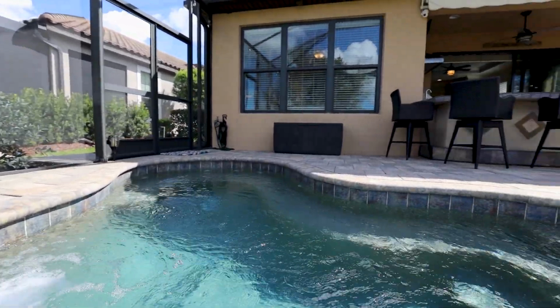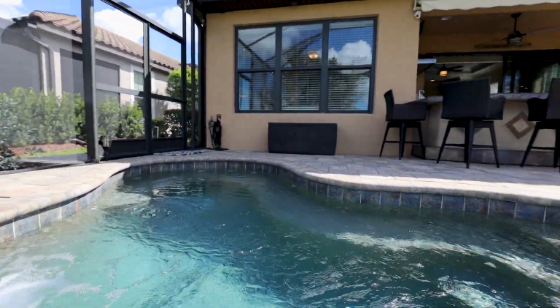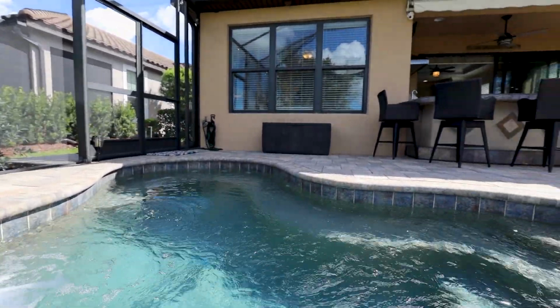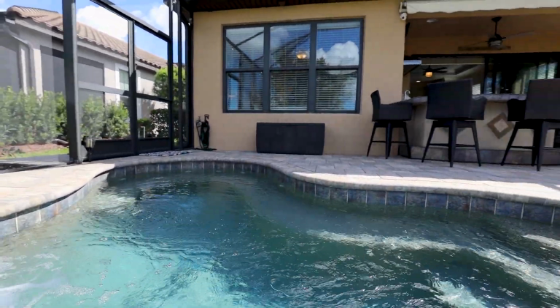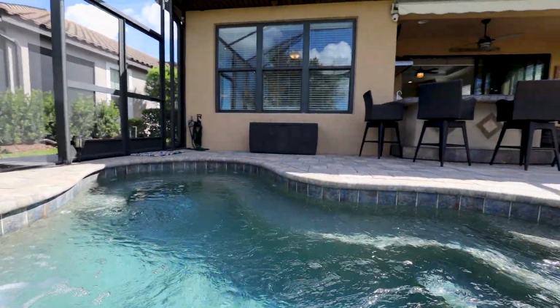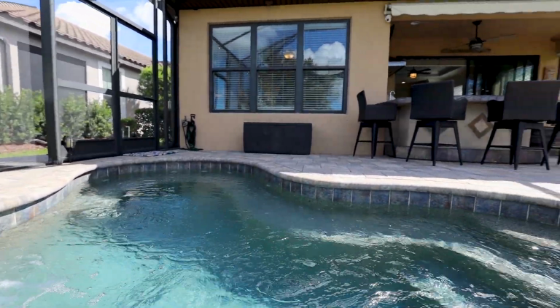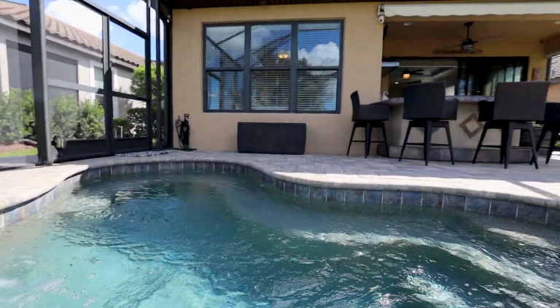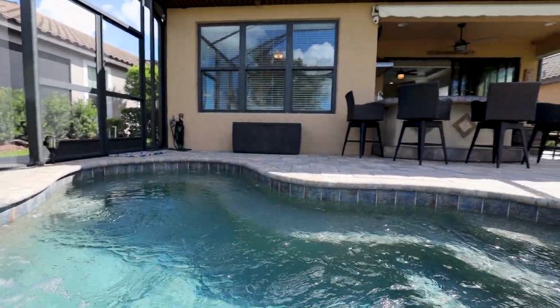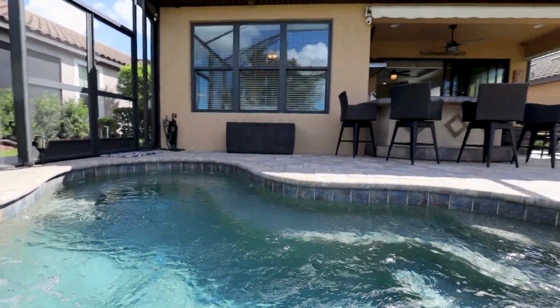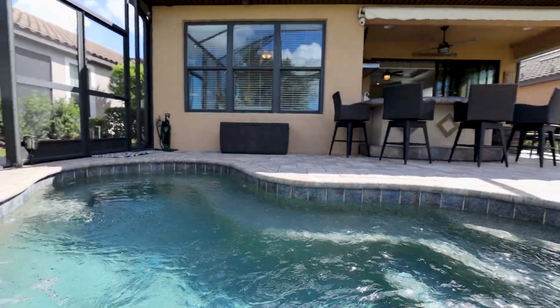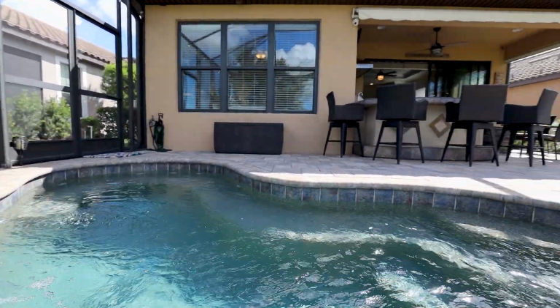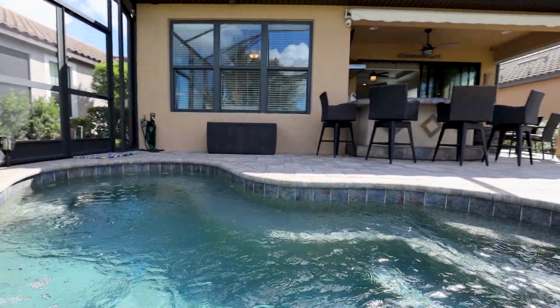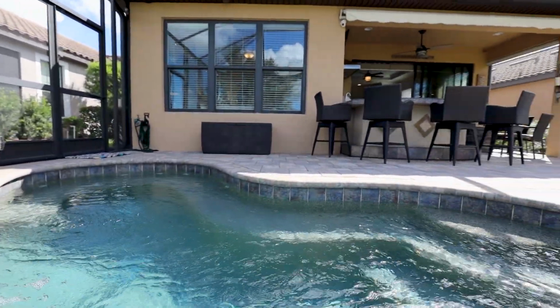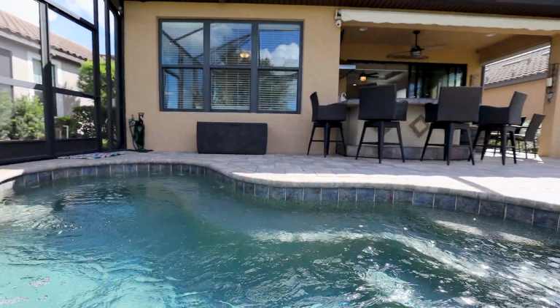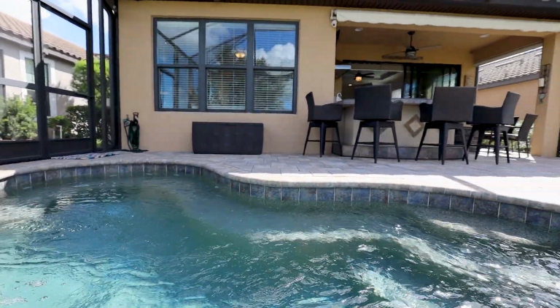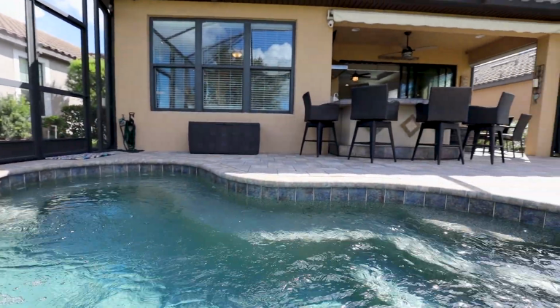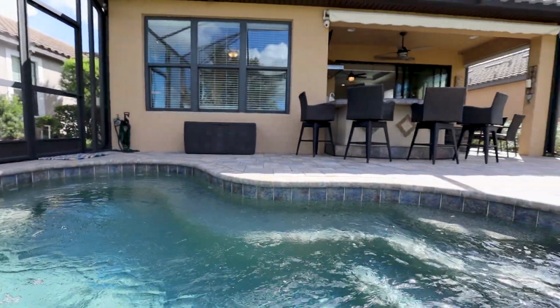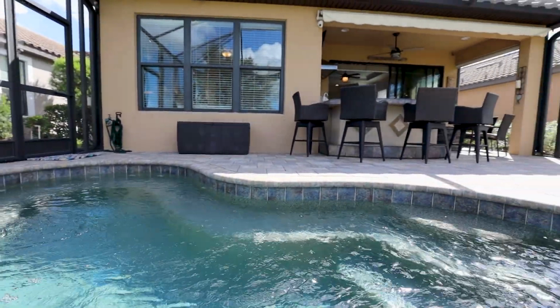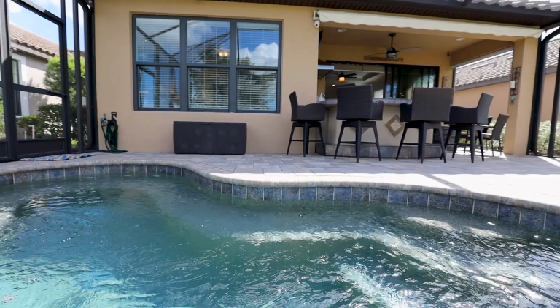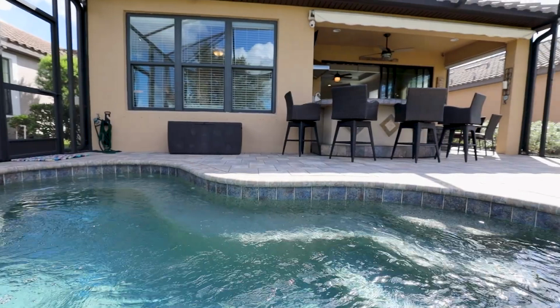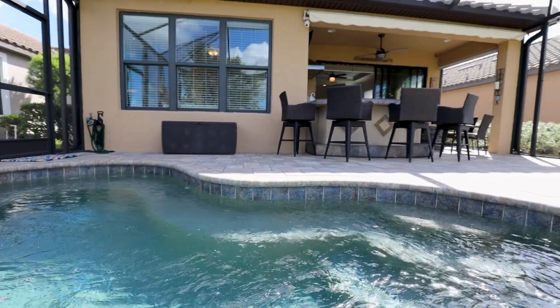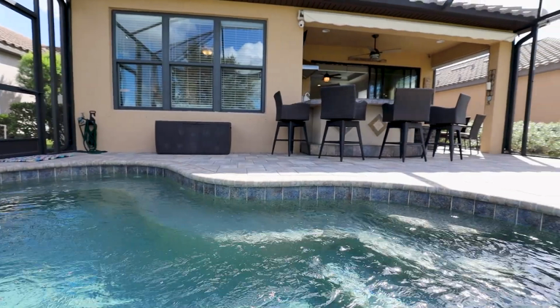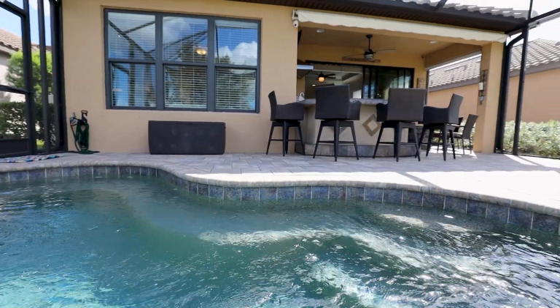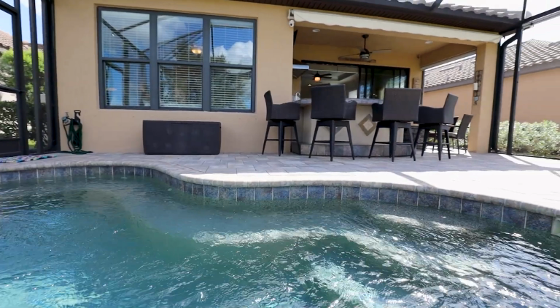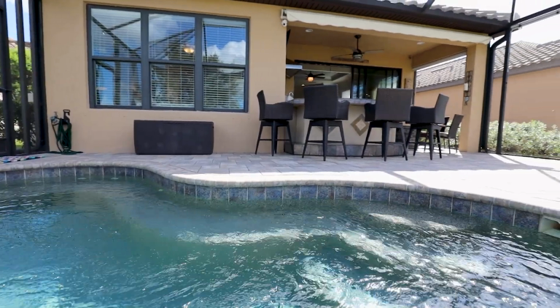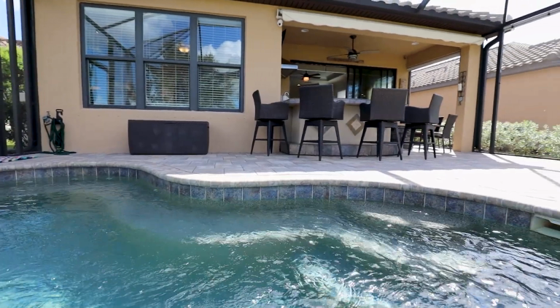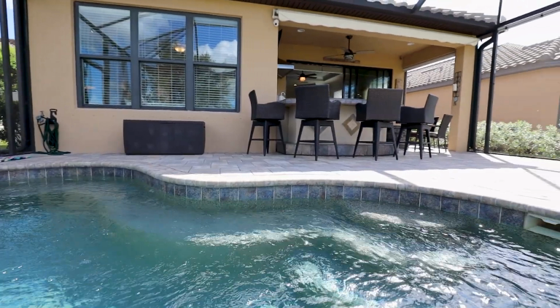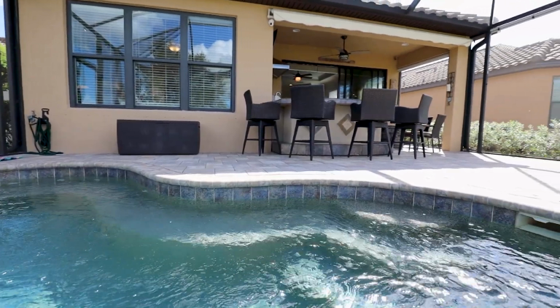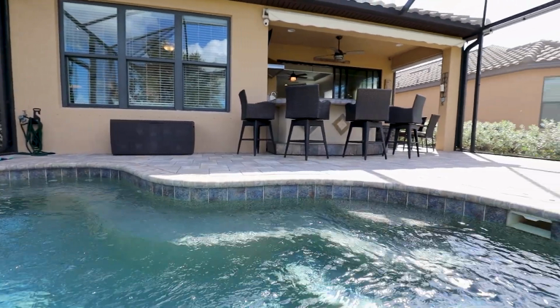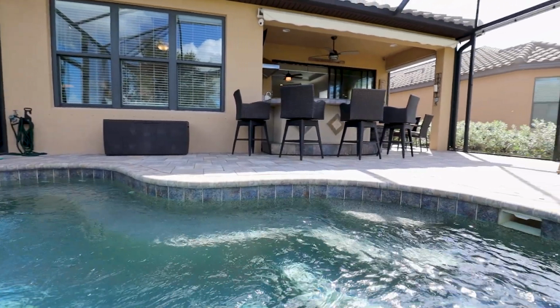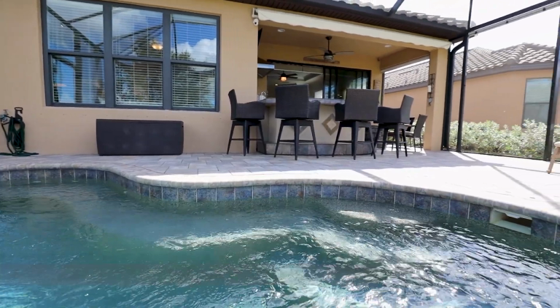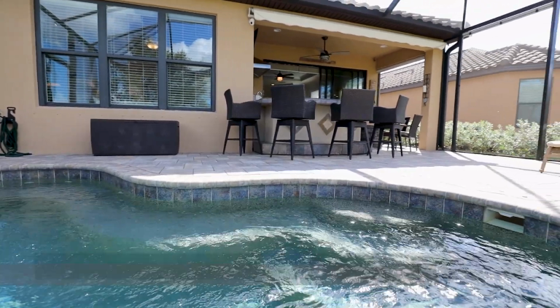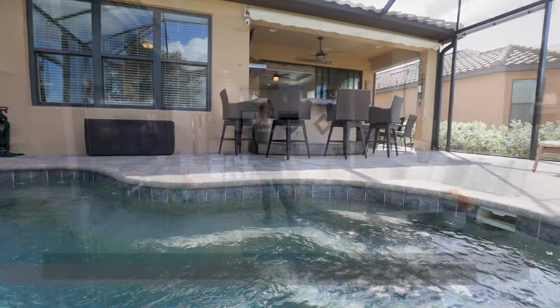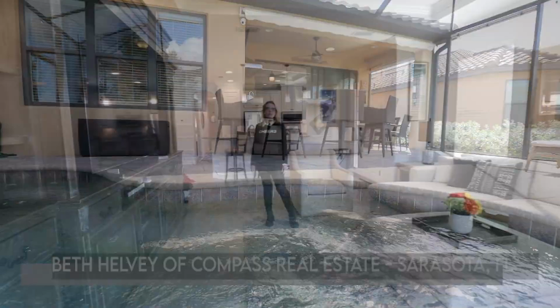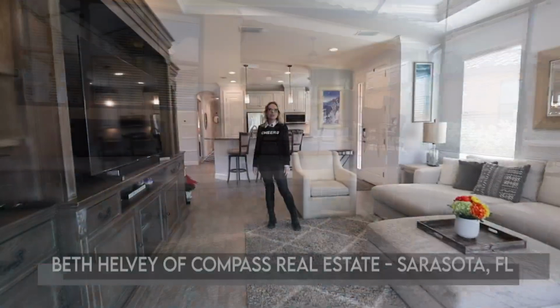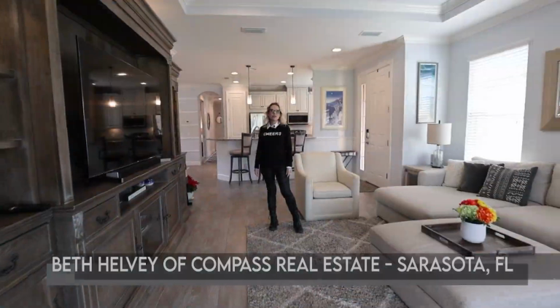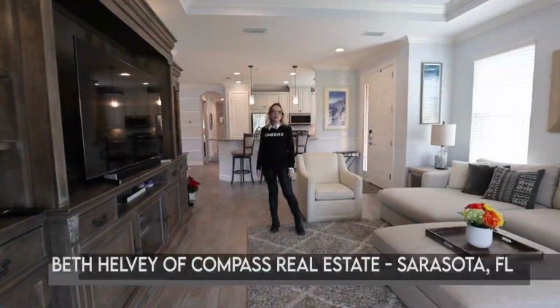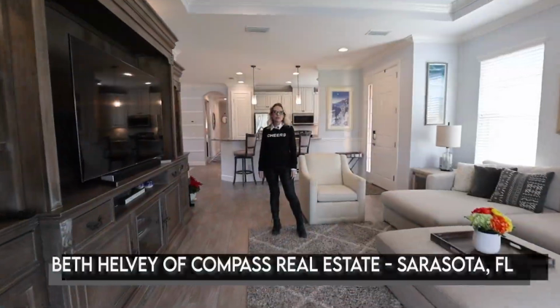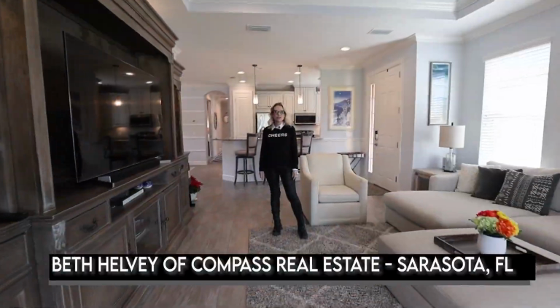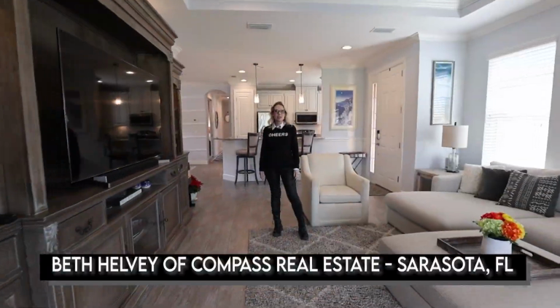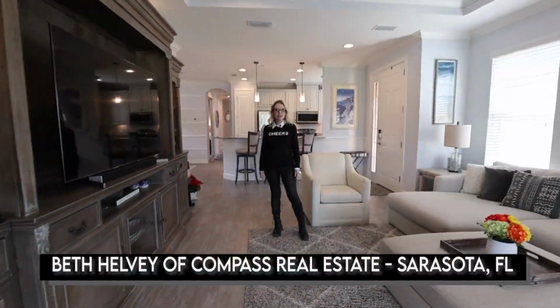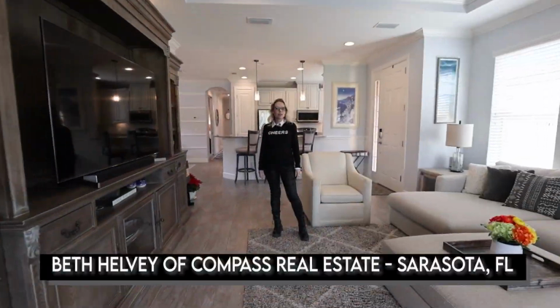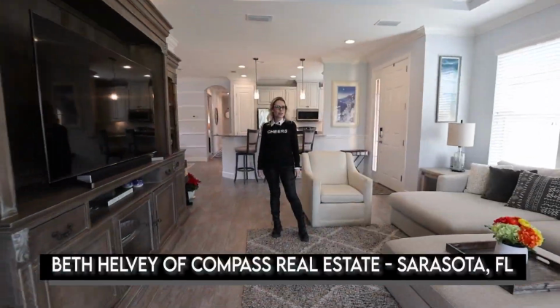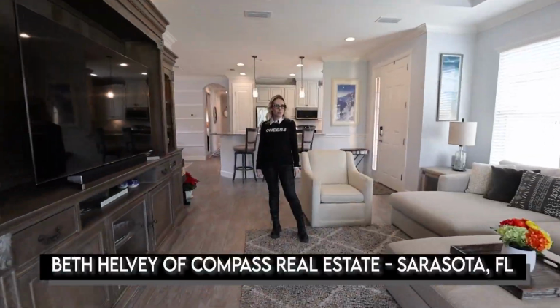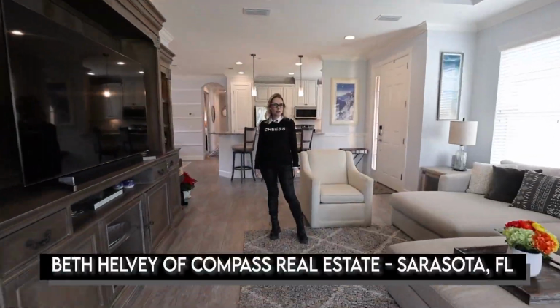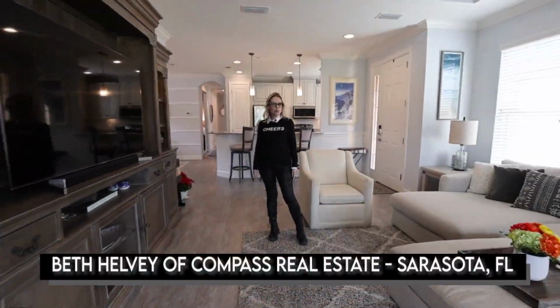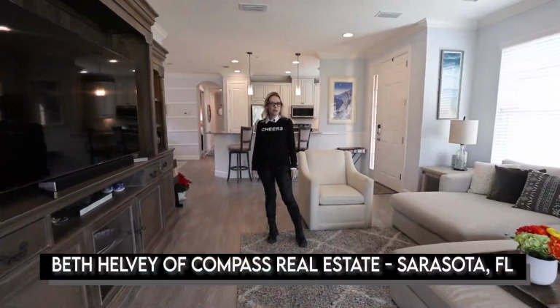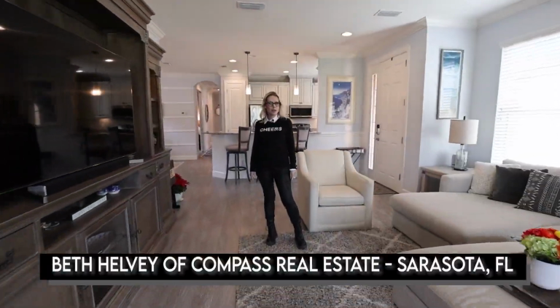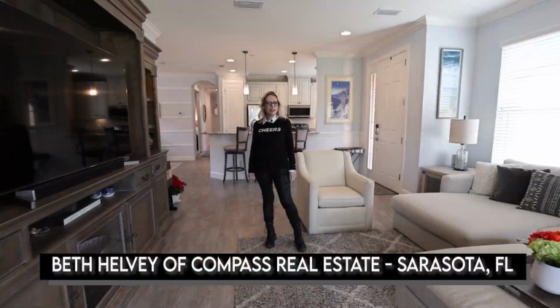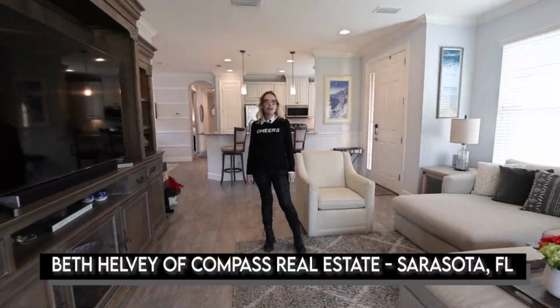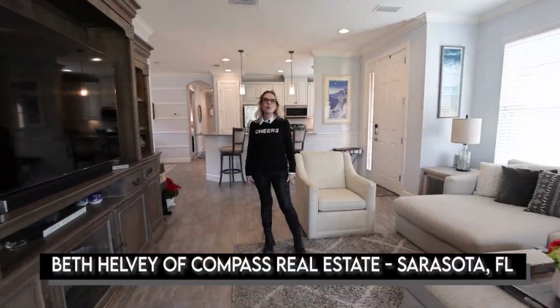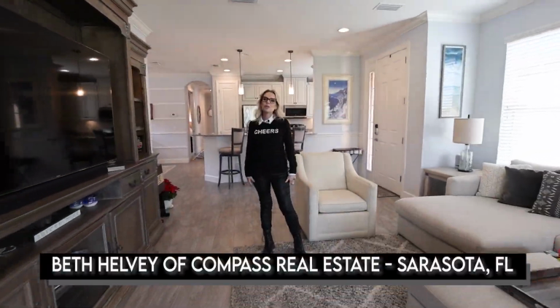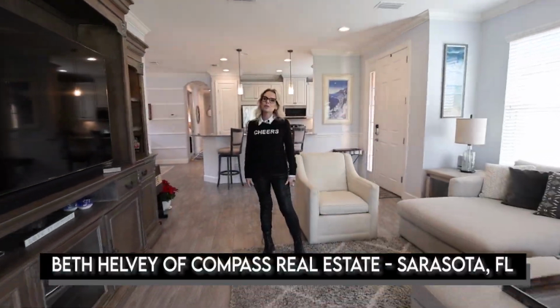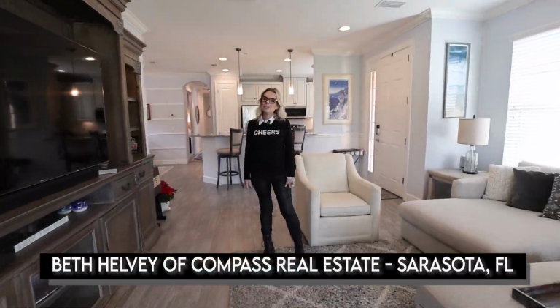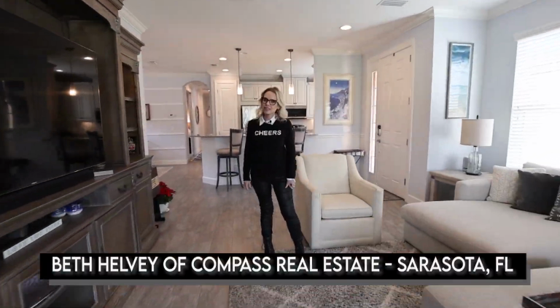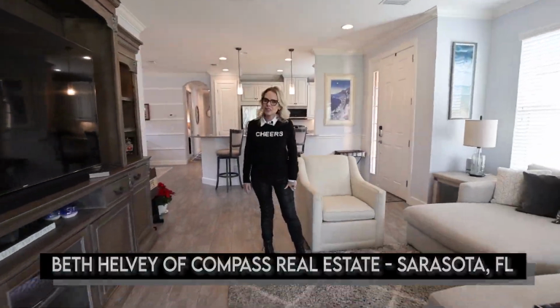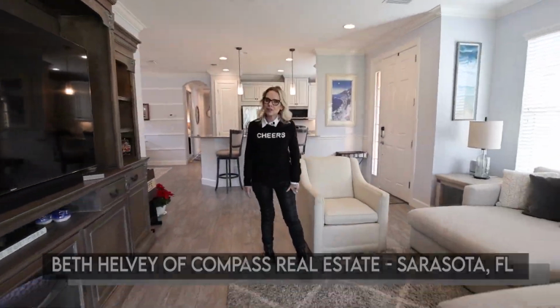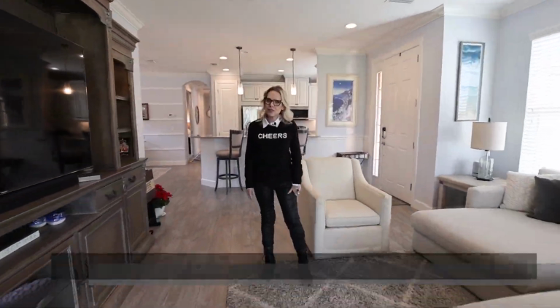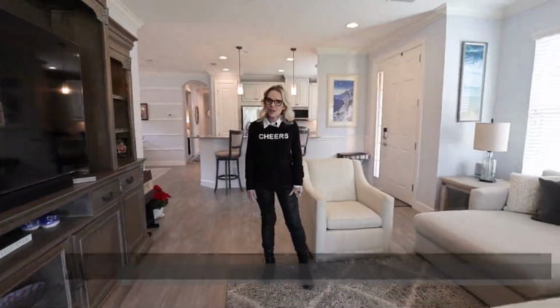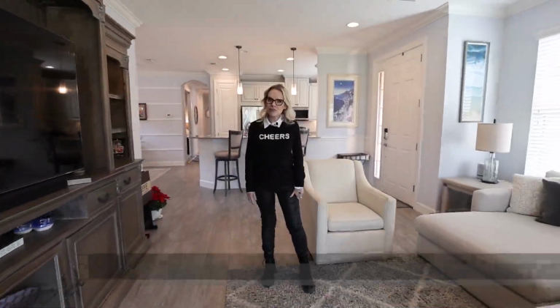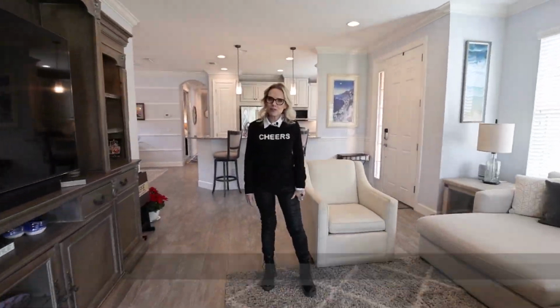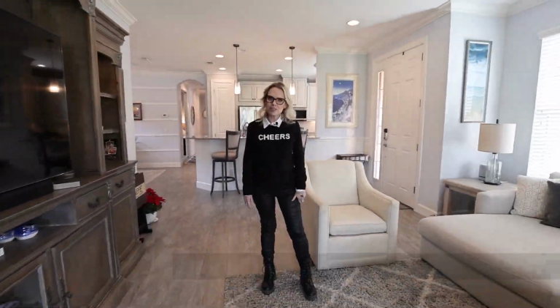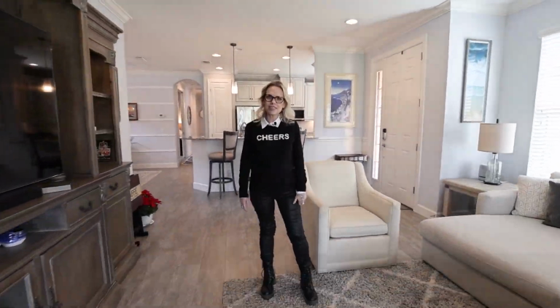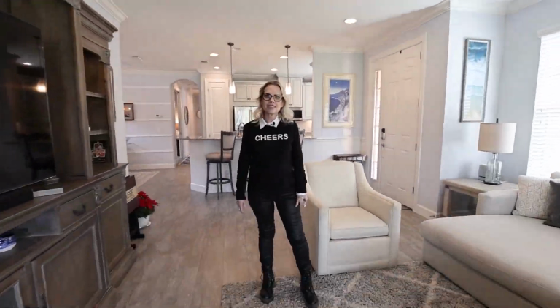This is Beth Helvey with Compass Real Estate. Thank you so much for joining me at 12737 Sorrento Way. We'll see you on the golf course.